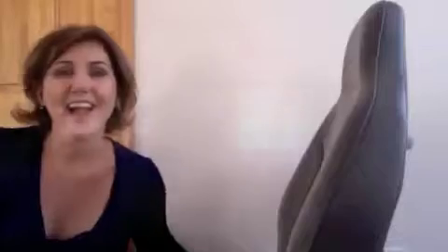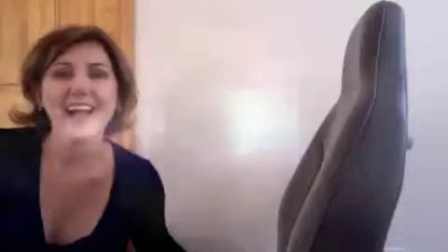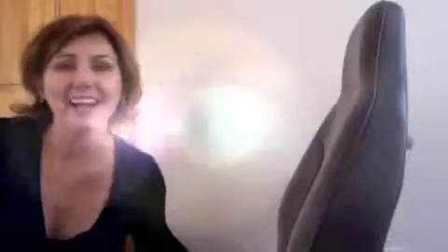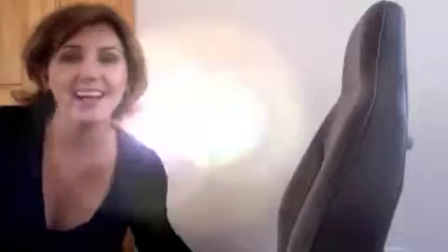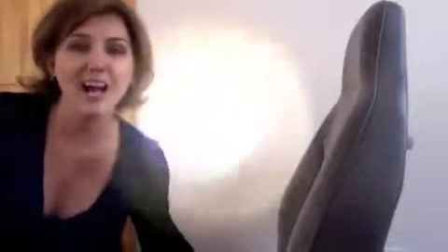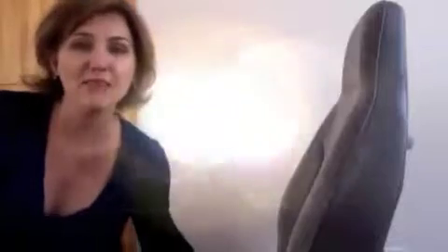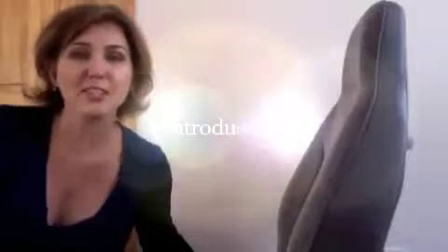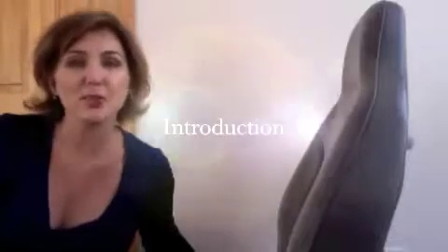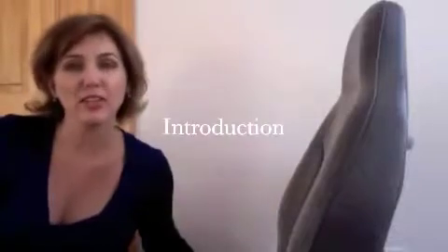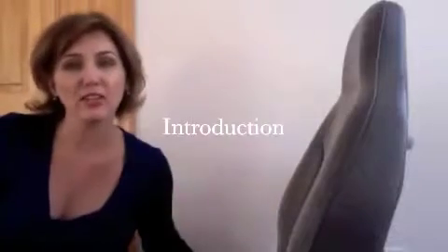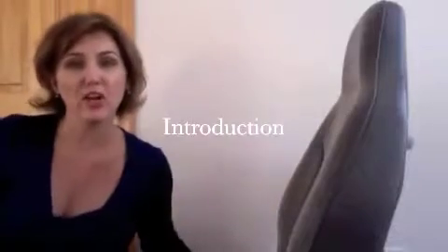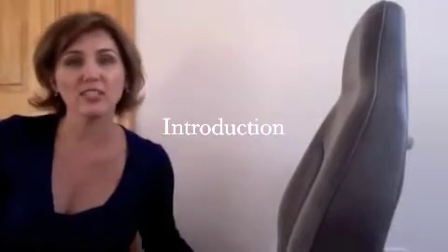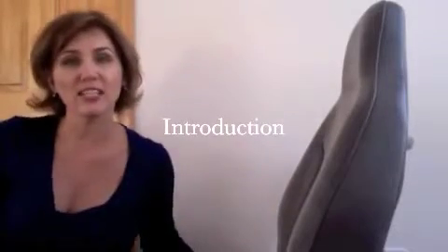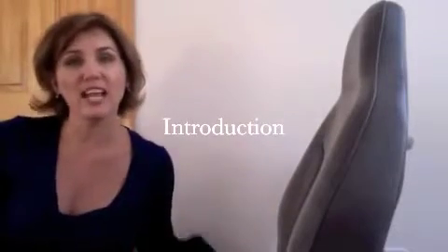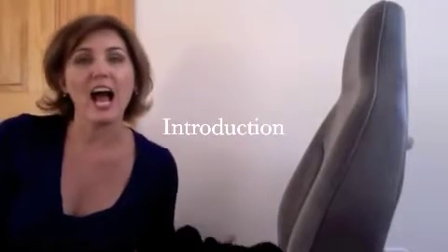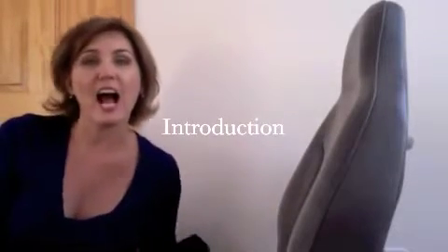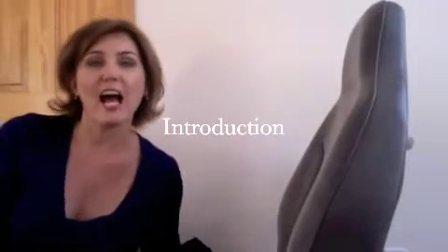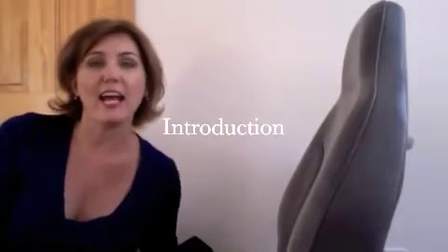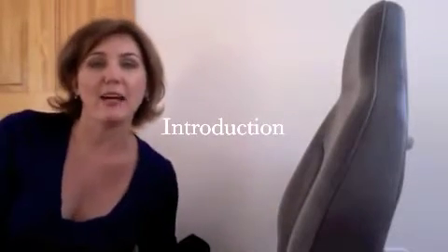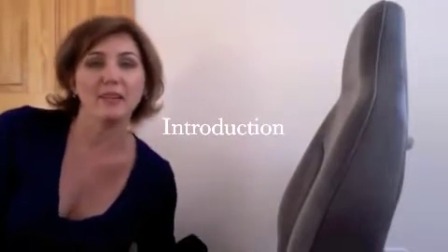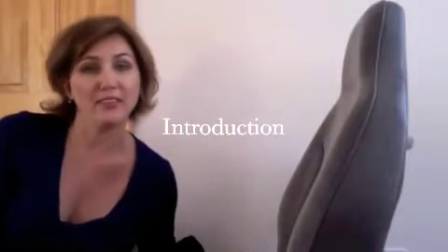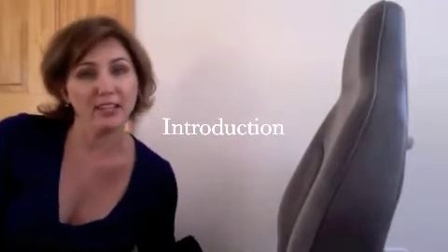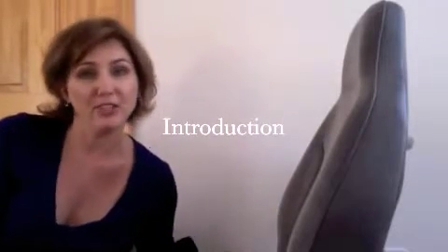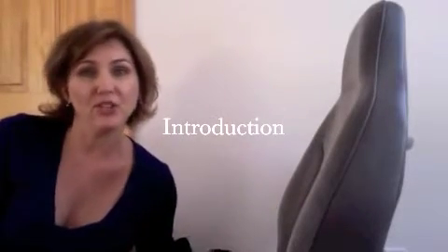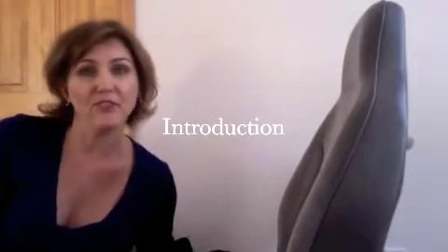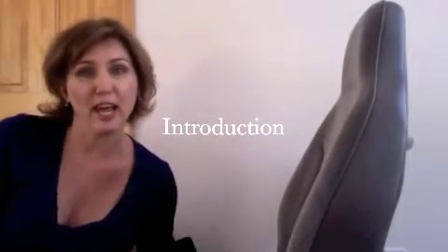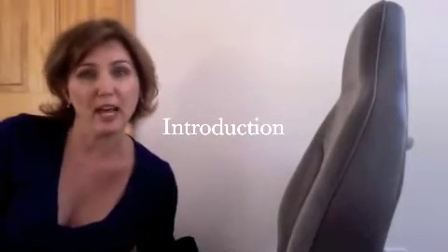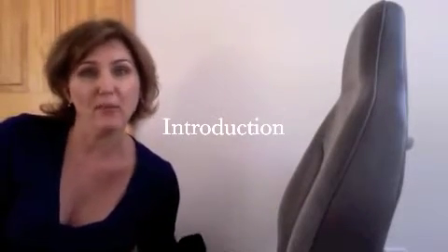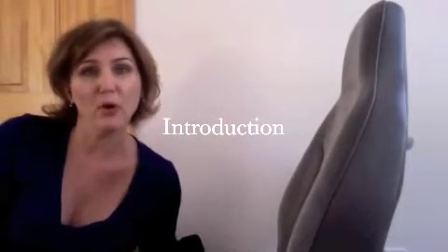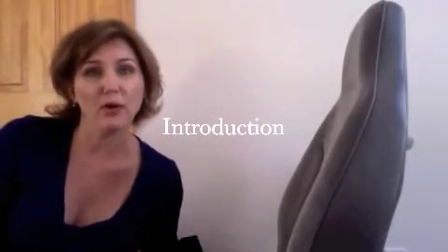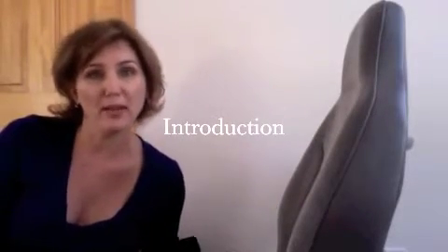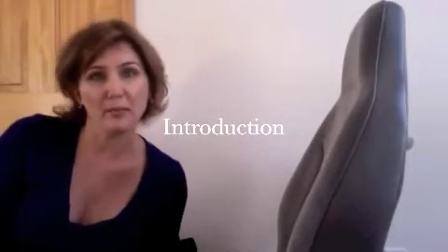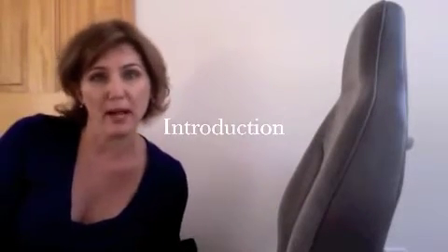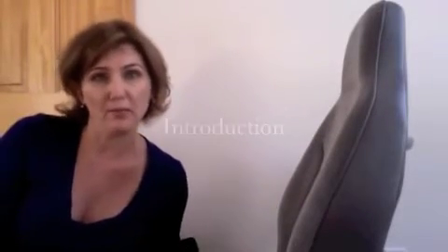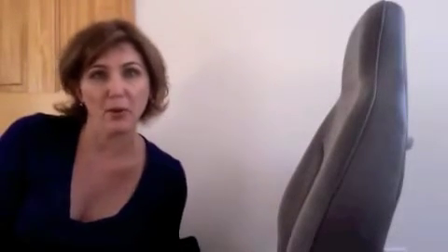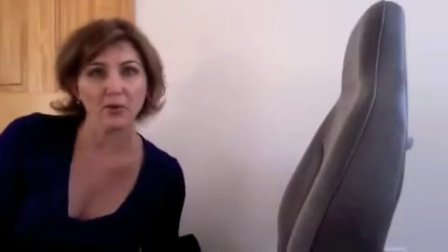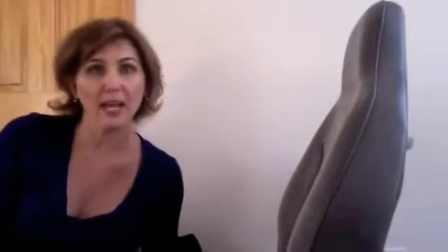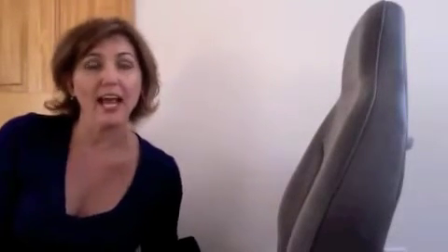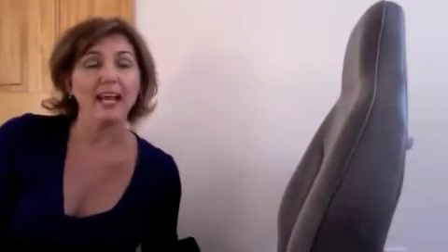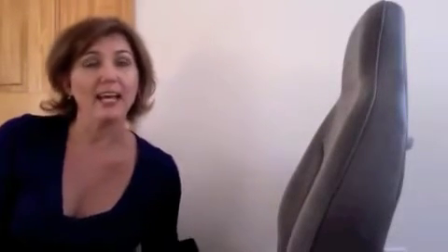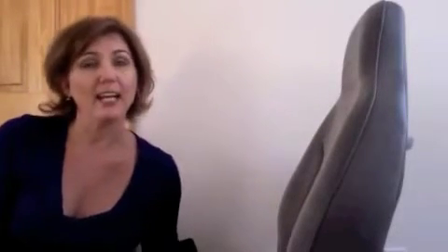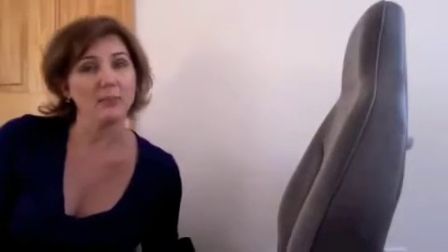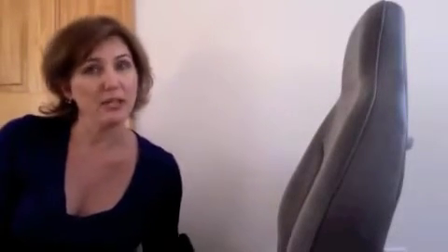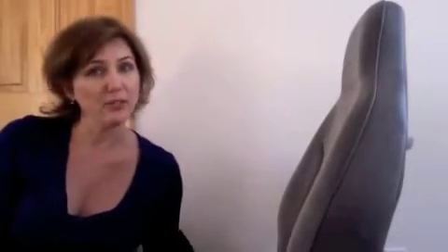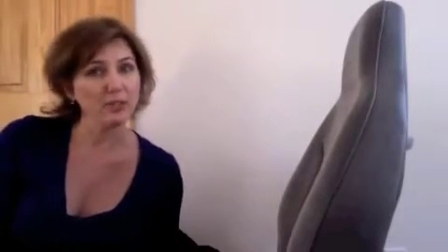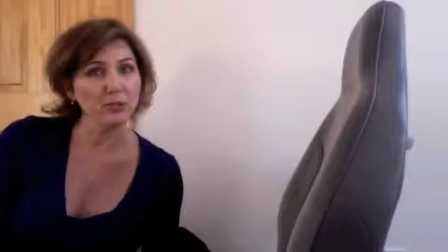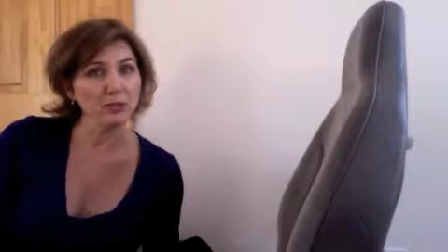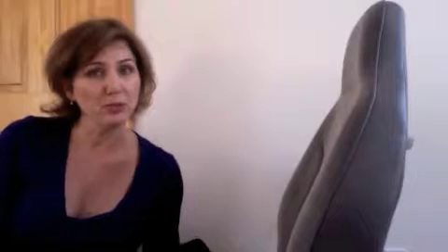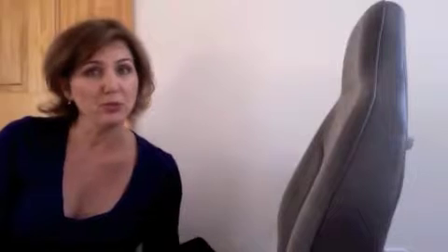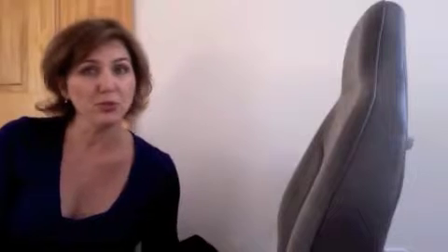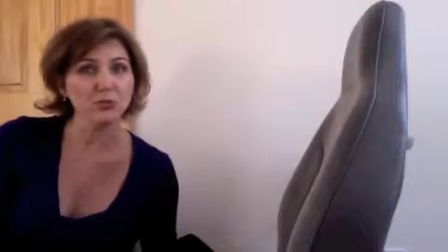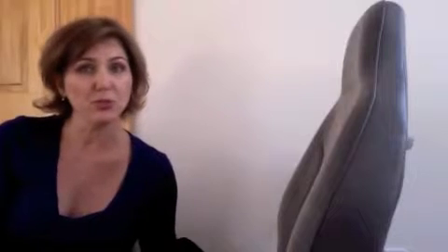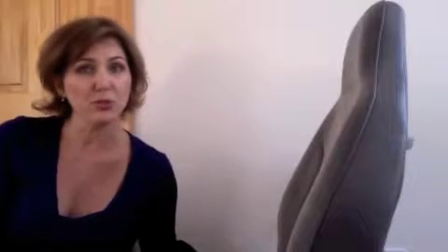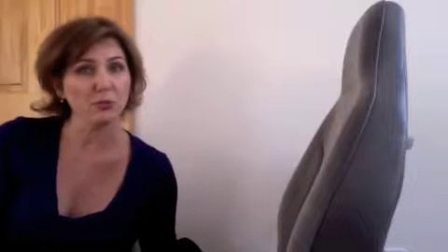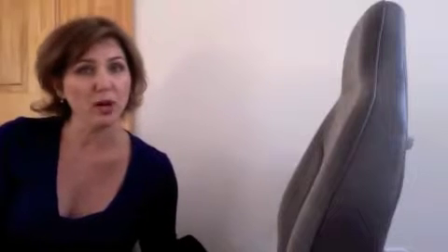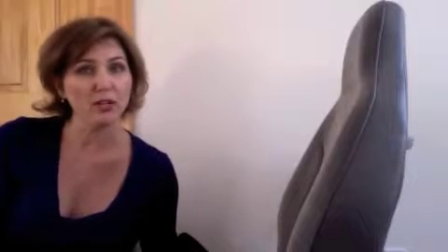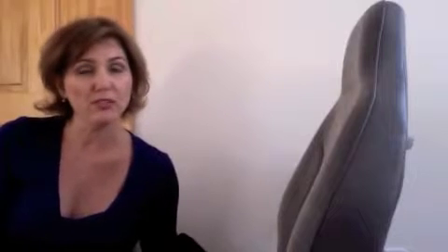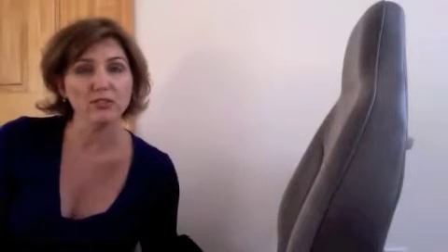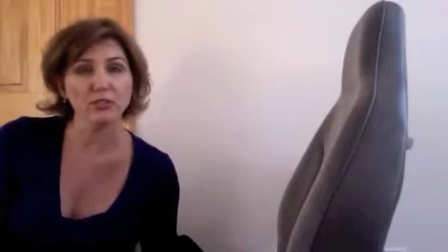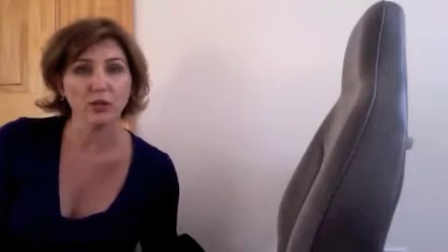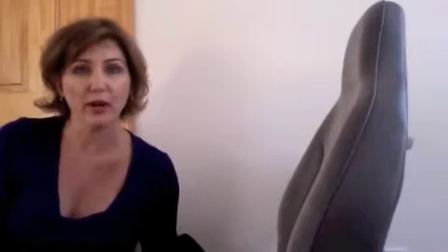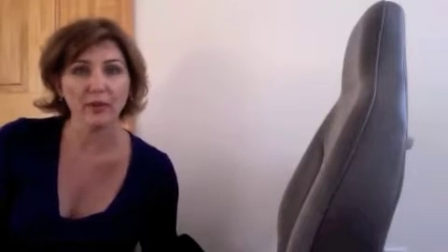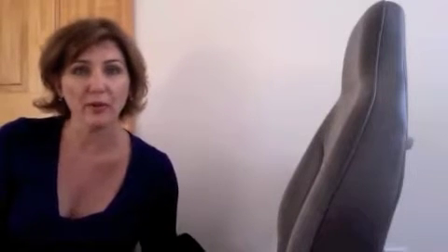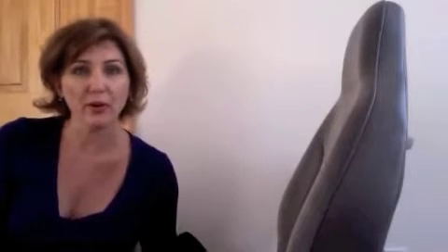Hi, I'm Victoria Clausen. I am the inventor of the Head Bone and the Backbone, and I'm here to introduce you to the products and show you how they work.